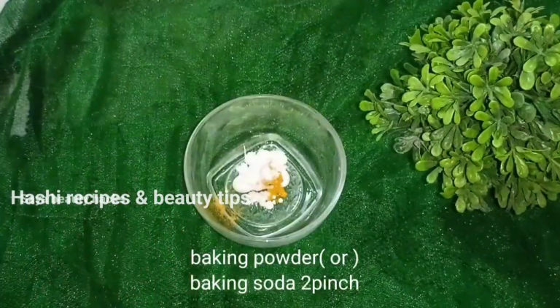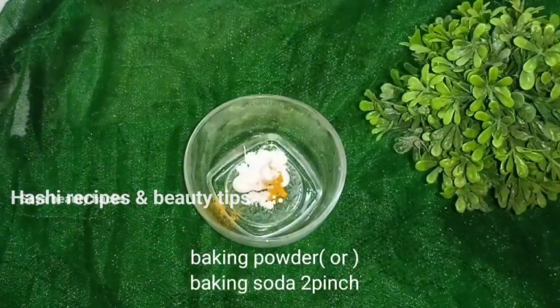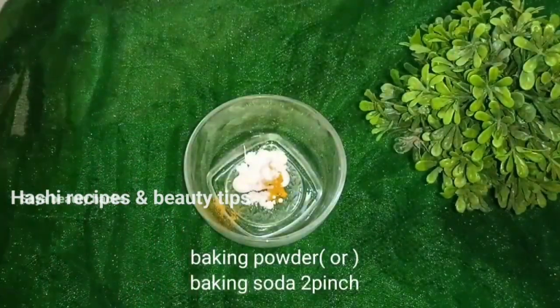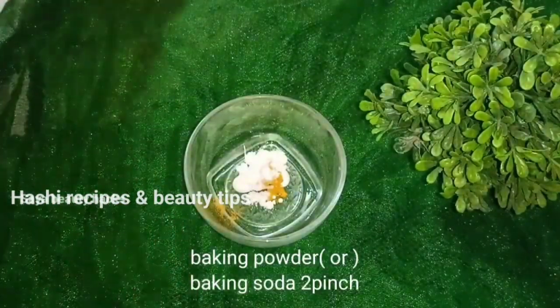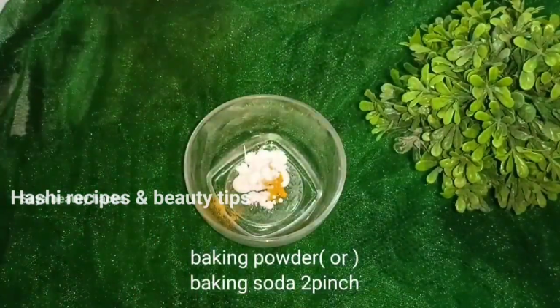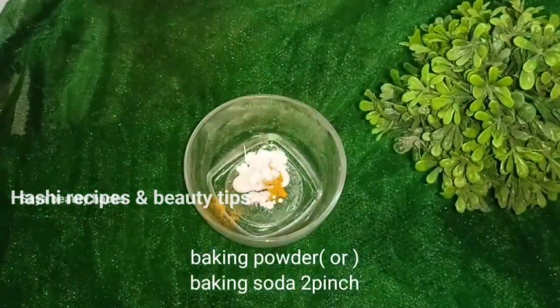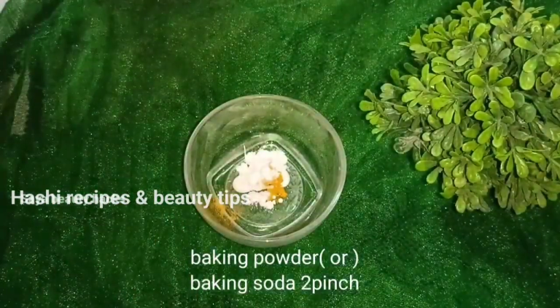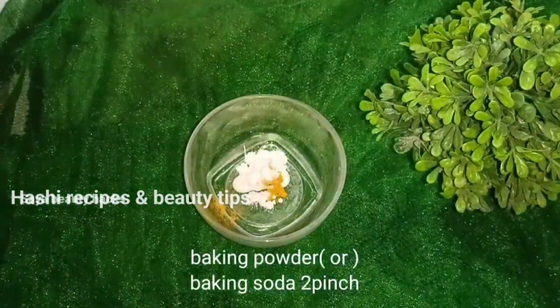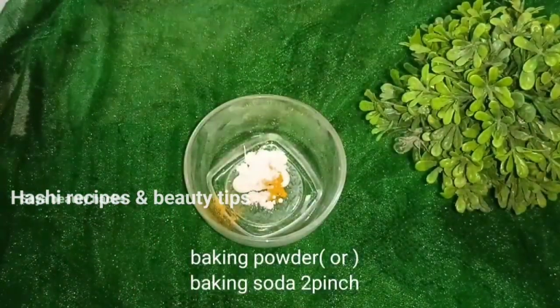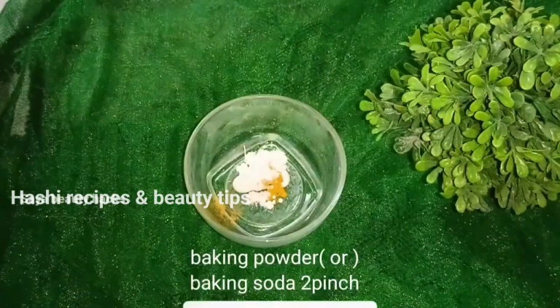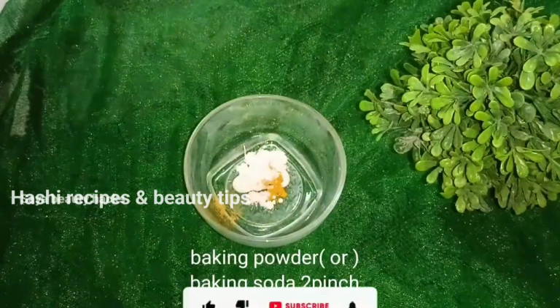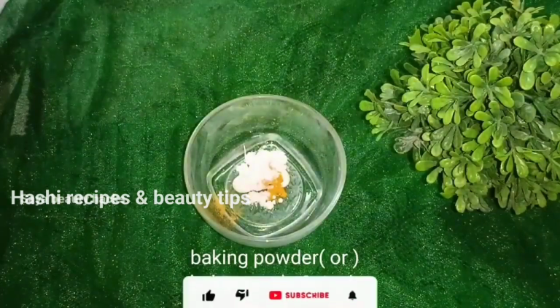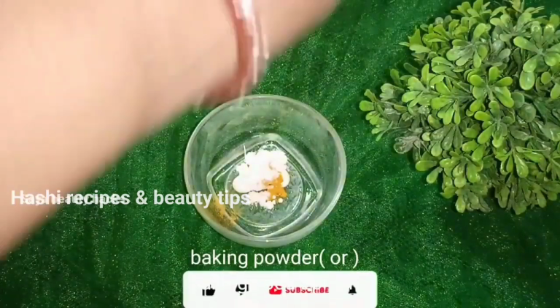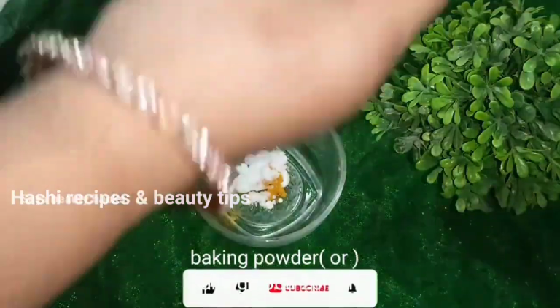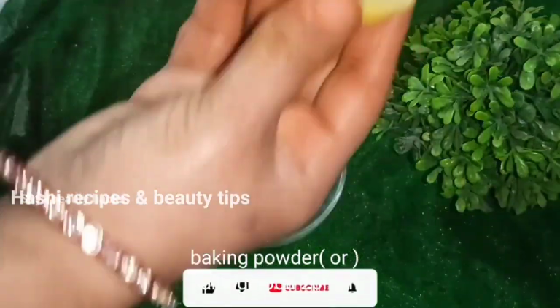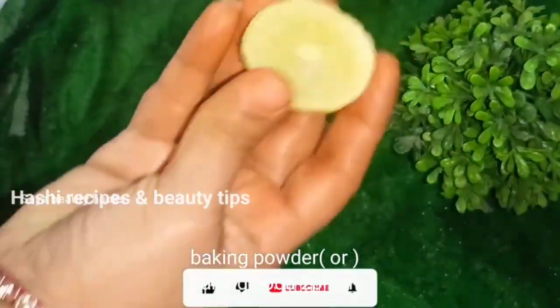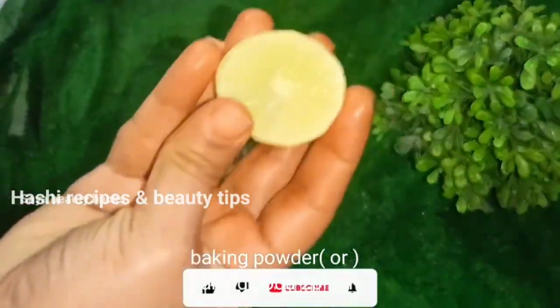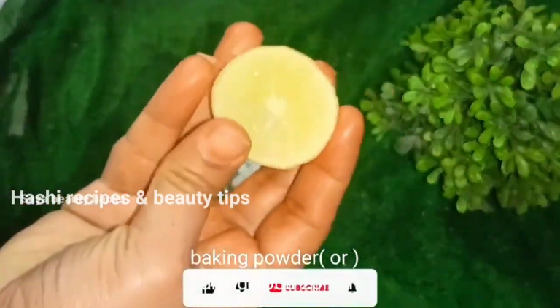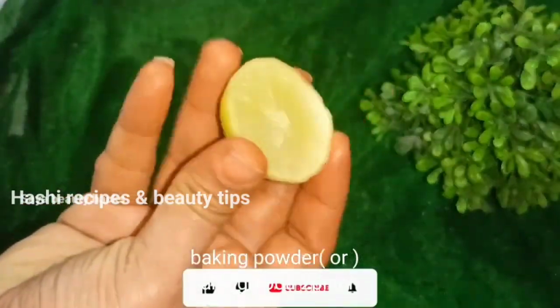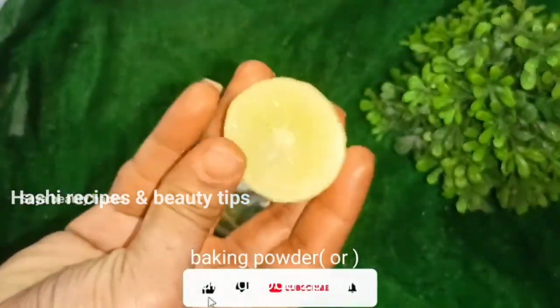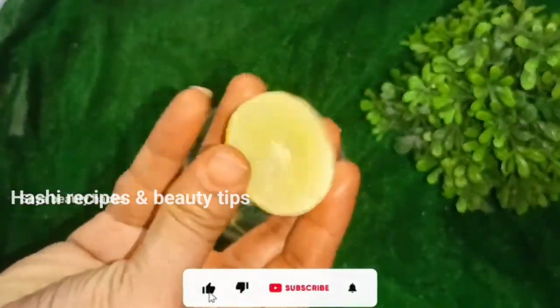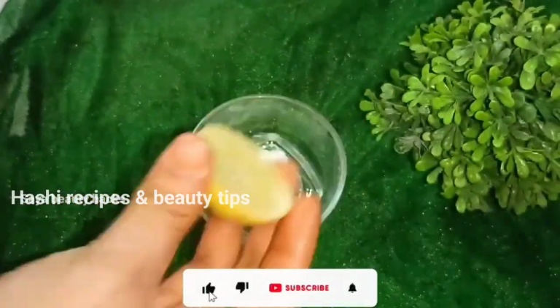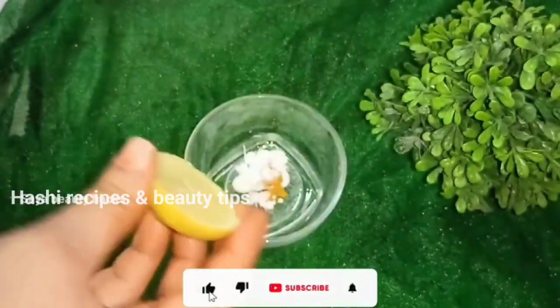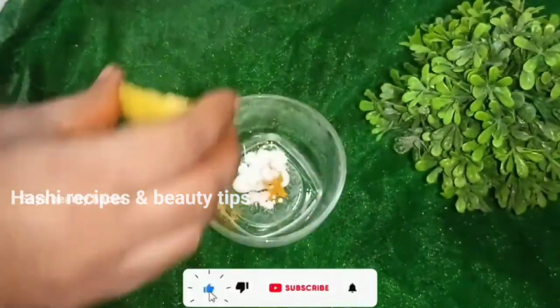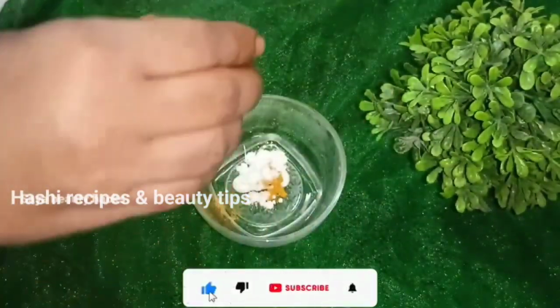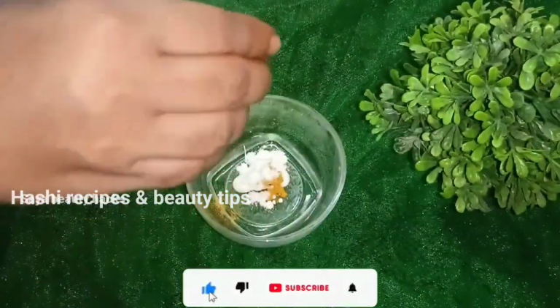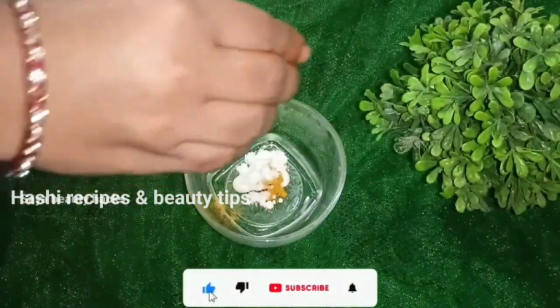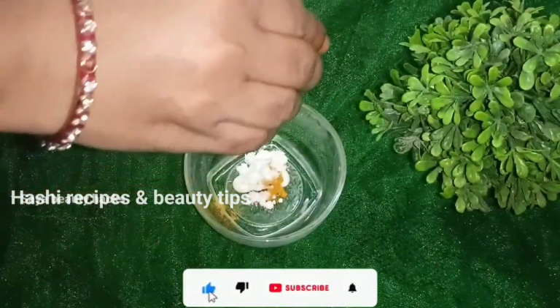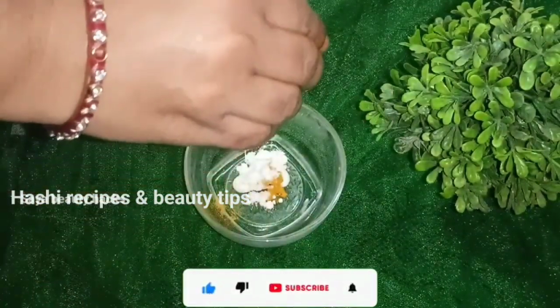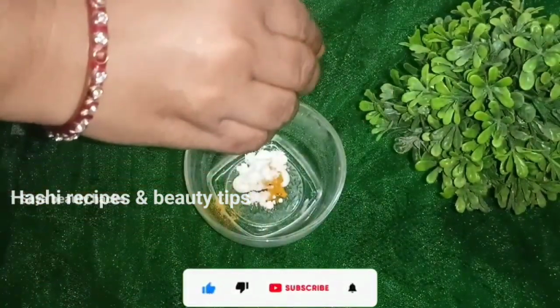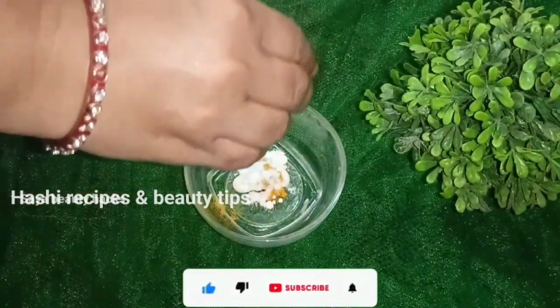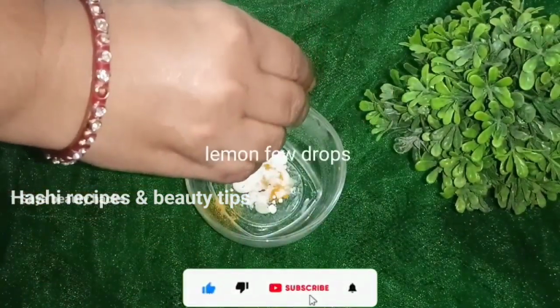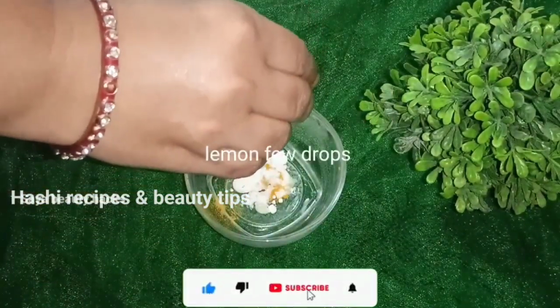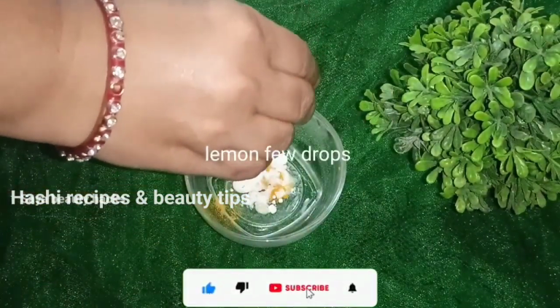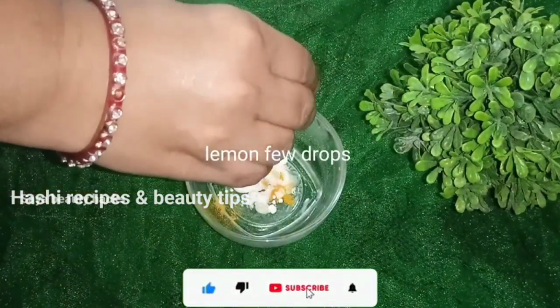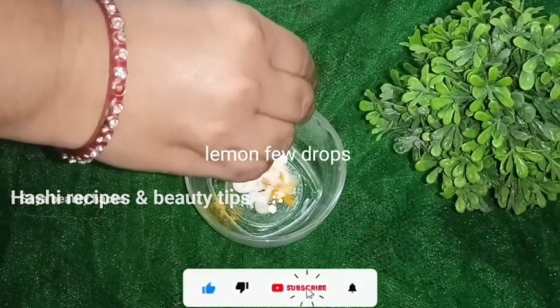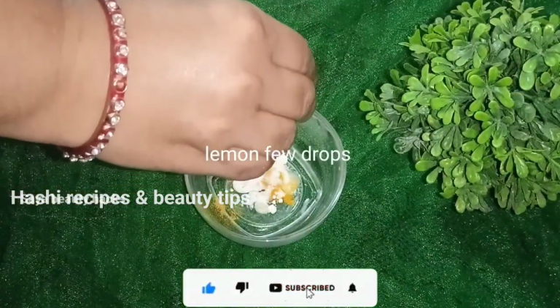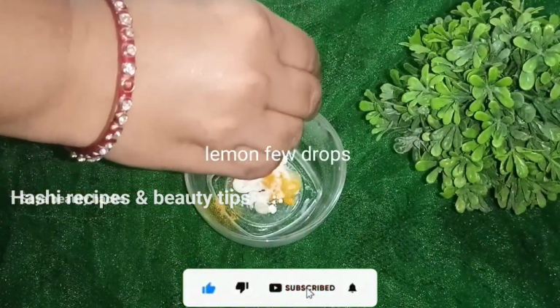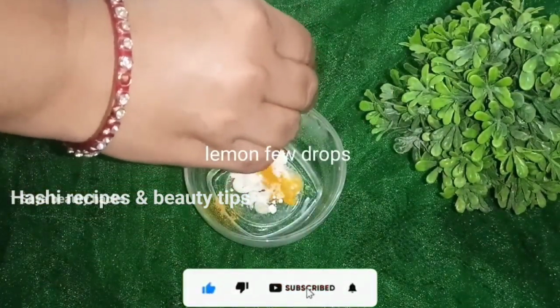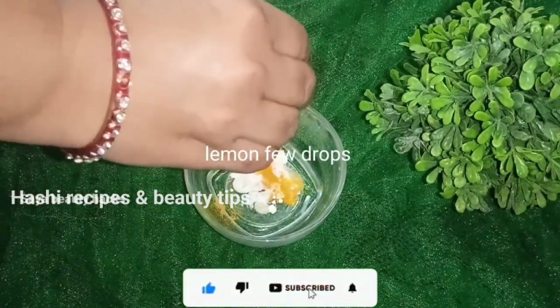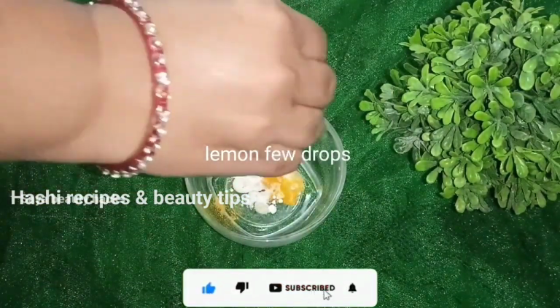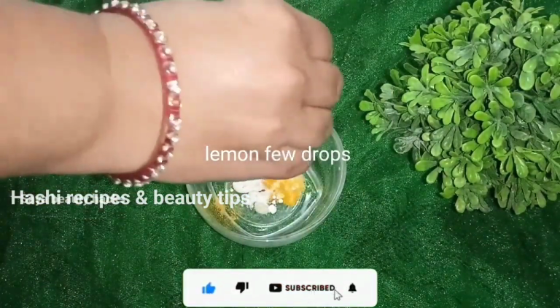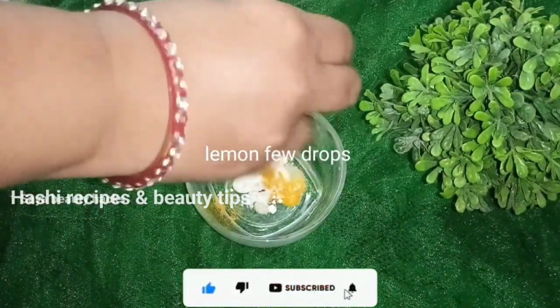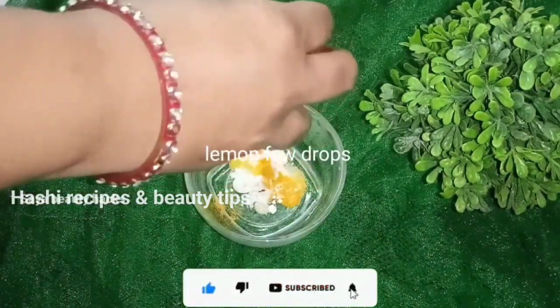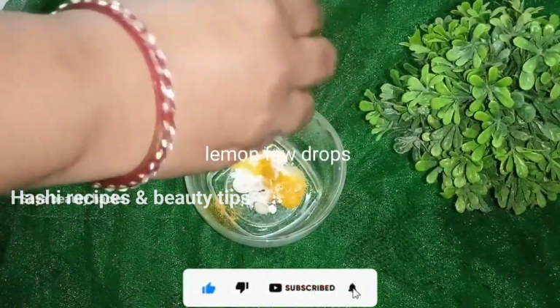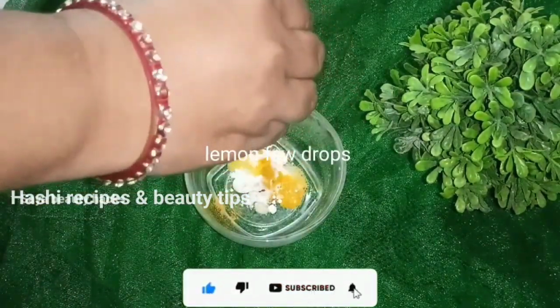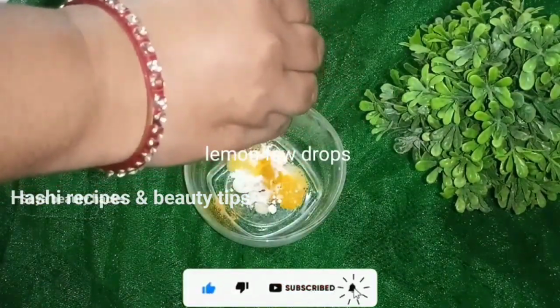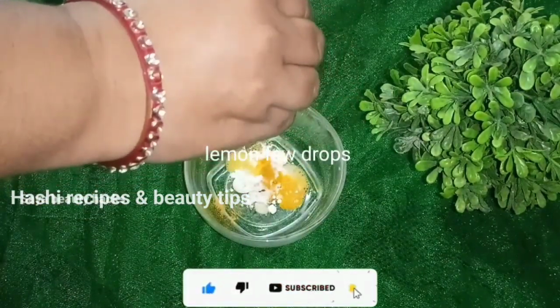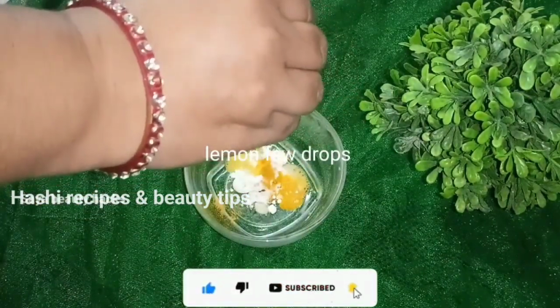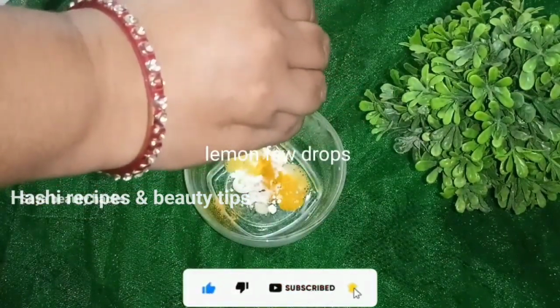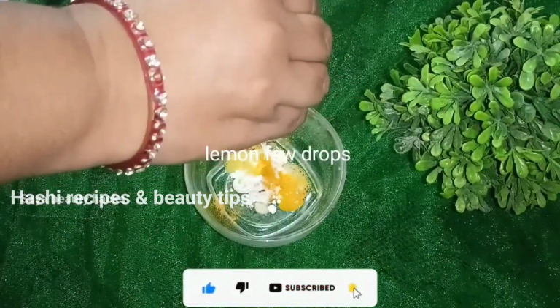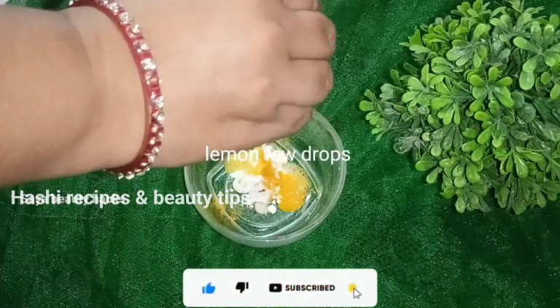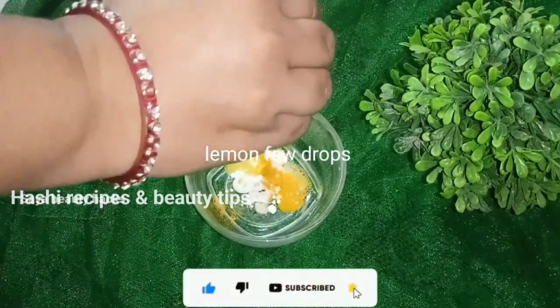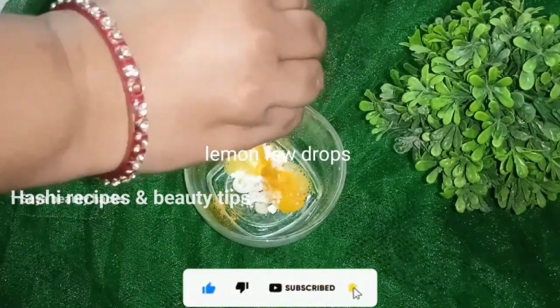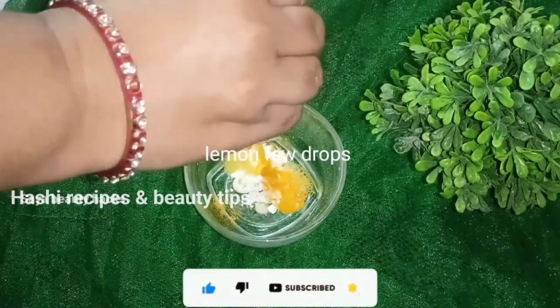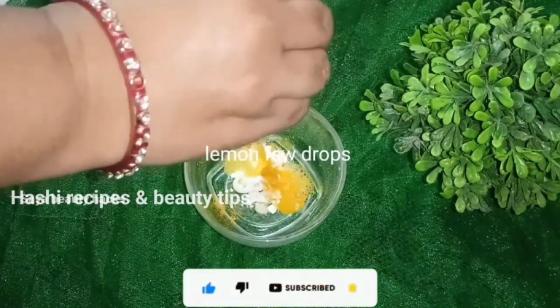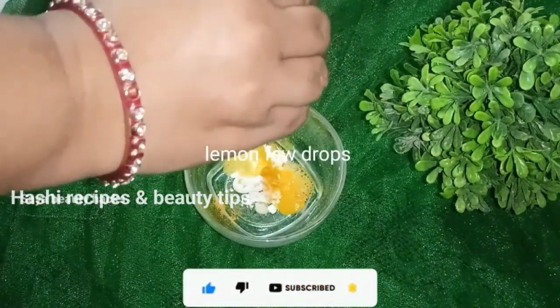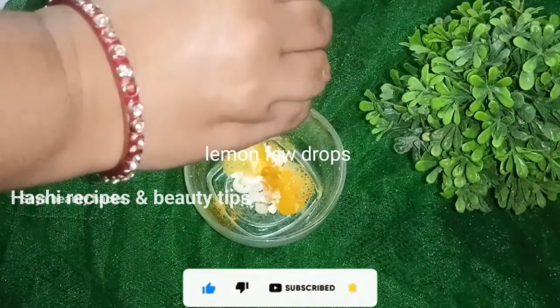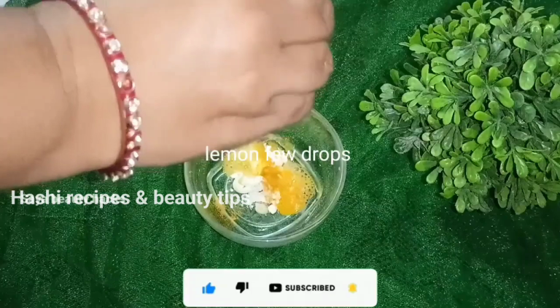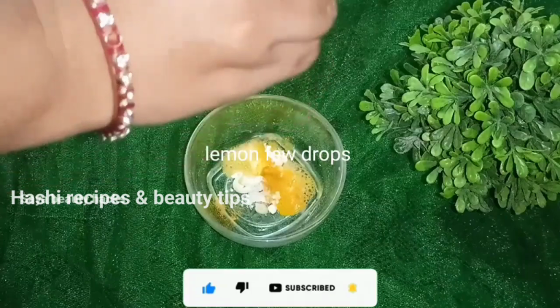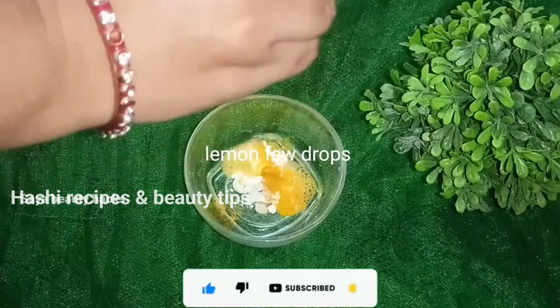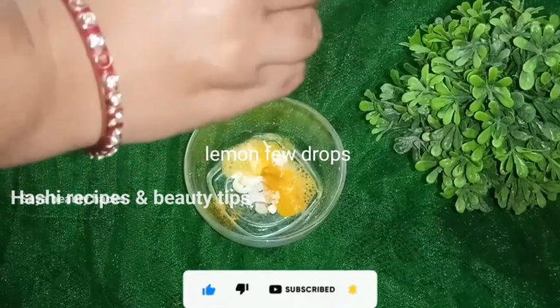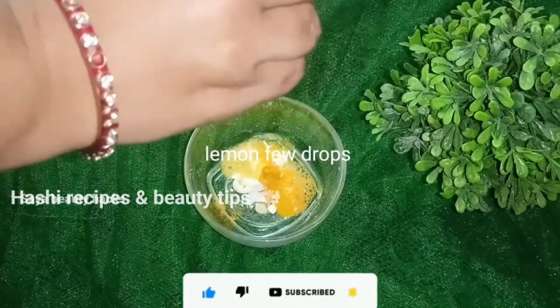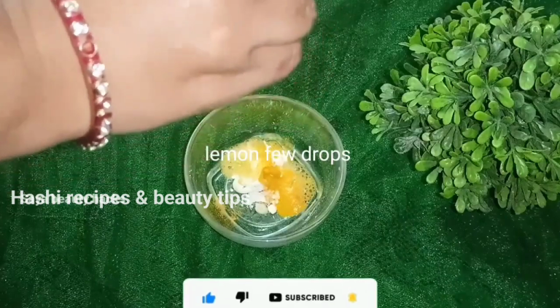You will use baking soda — if you use baking soda, use 2 pinches of it.